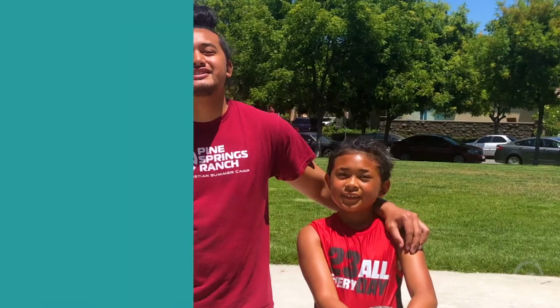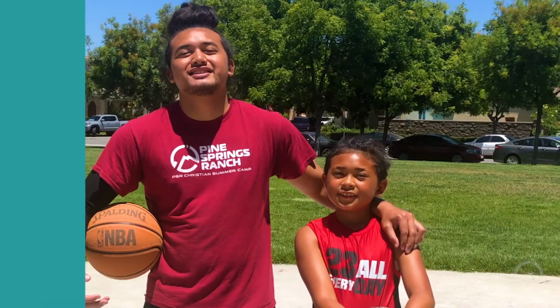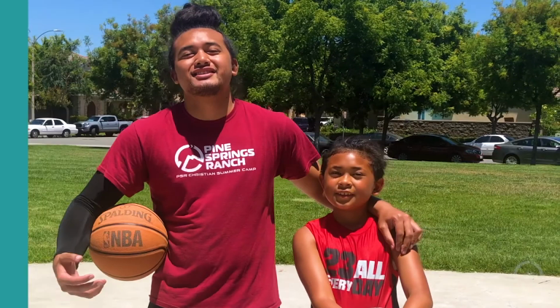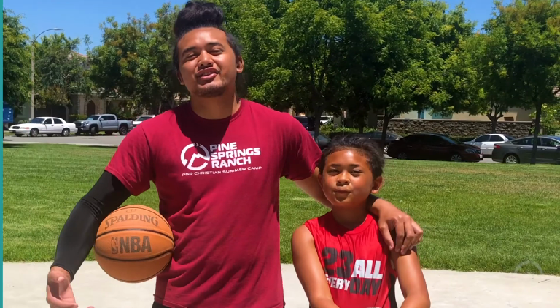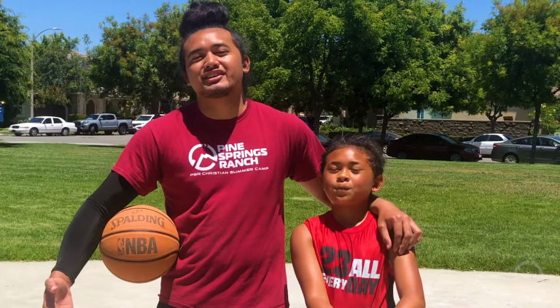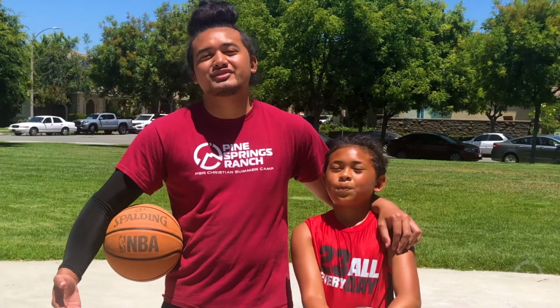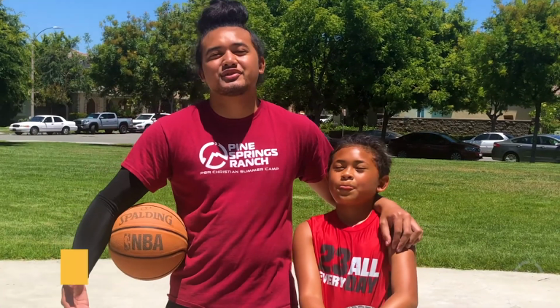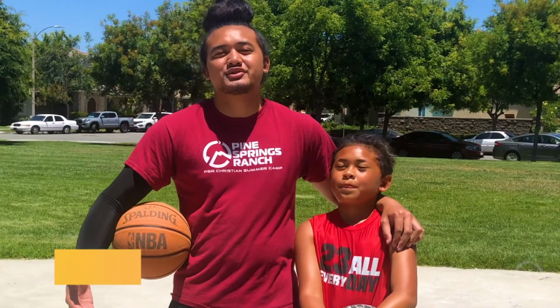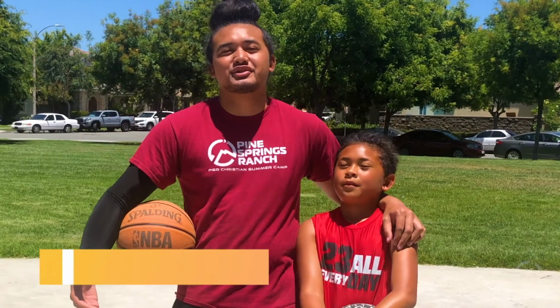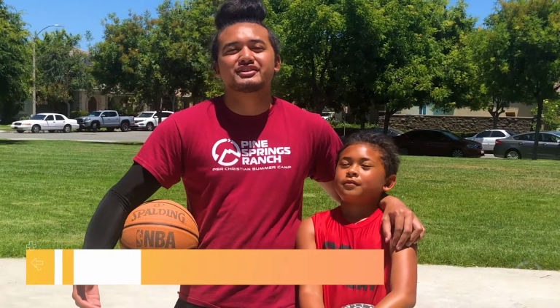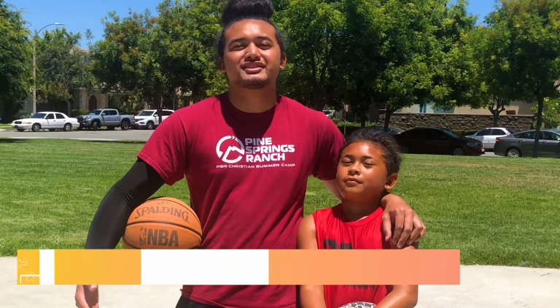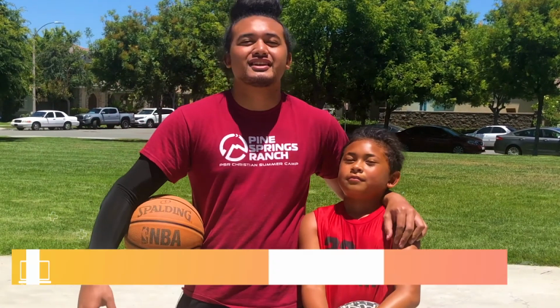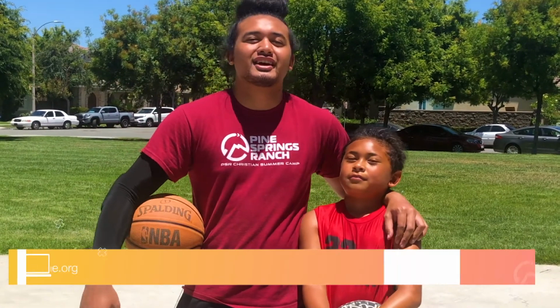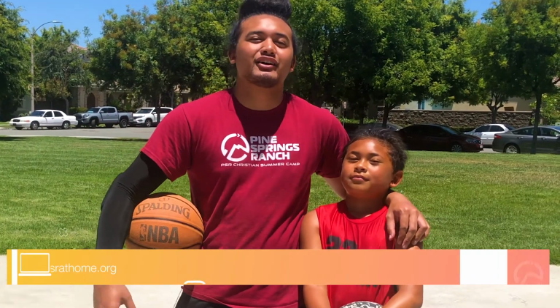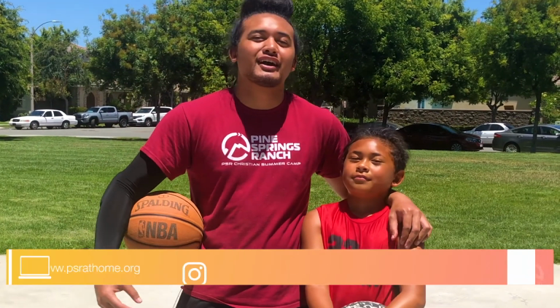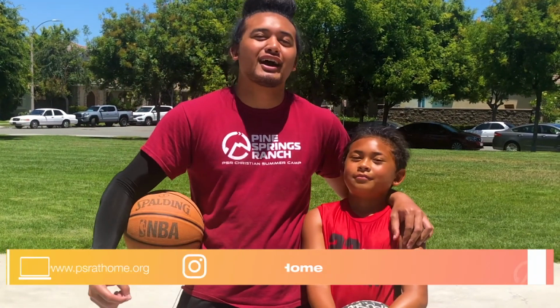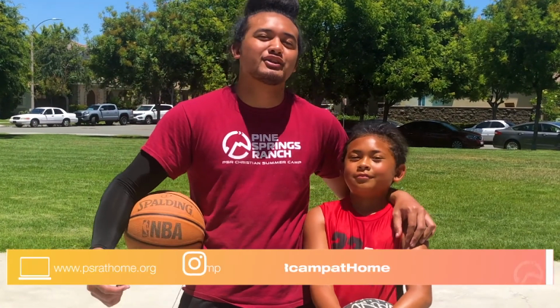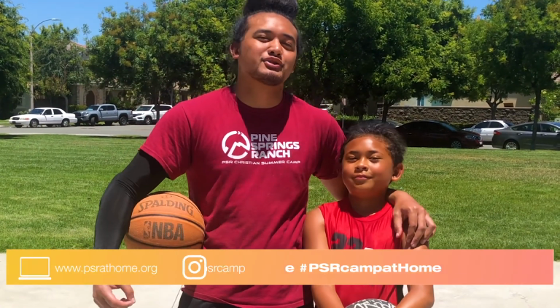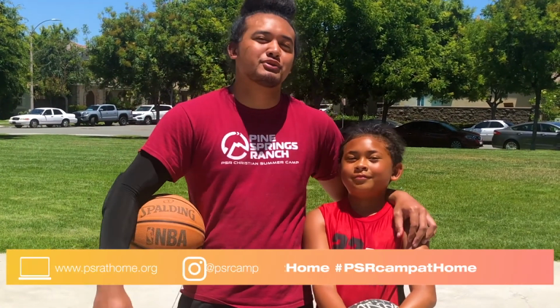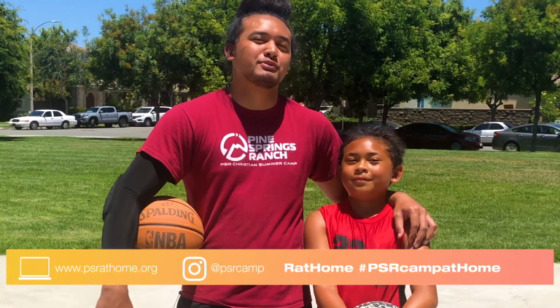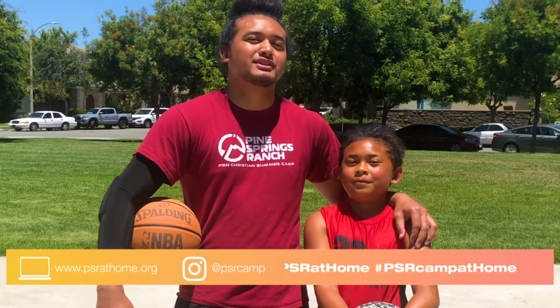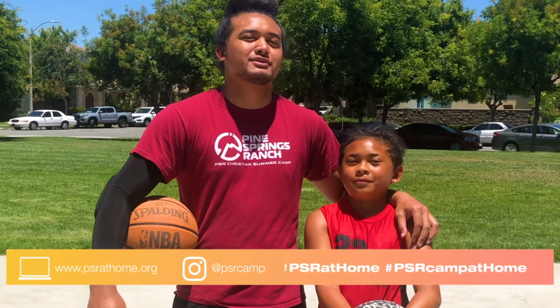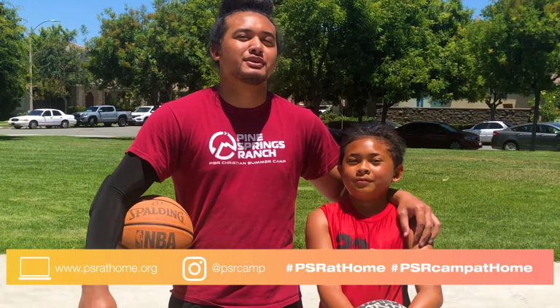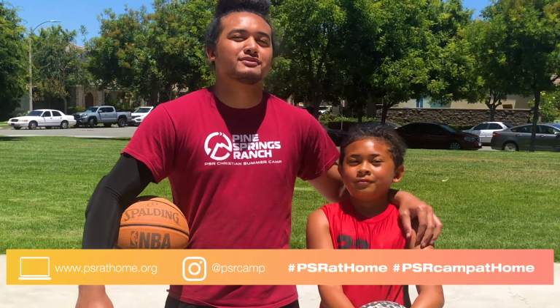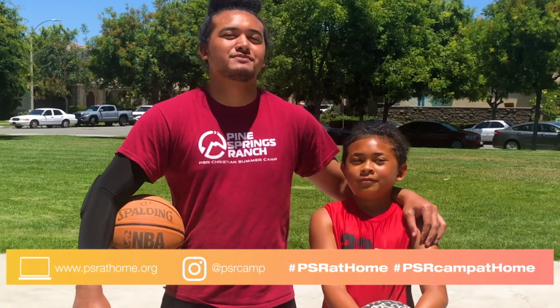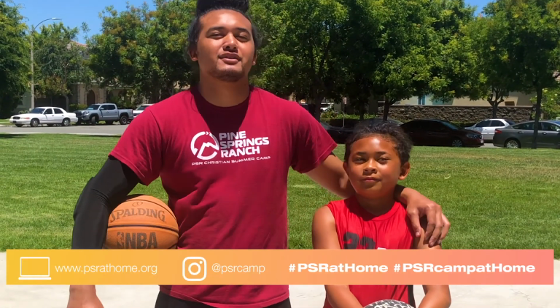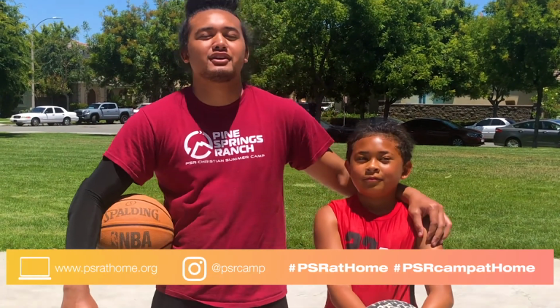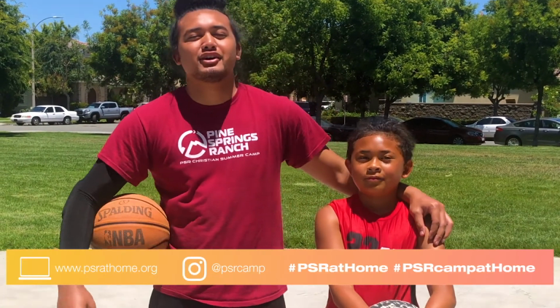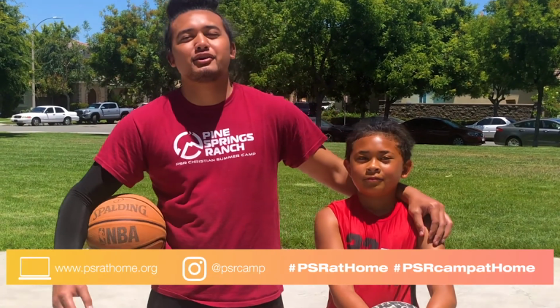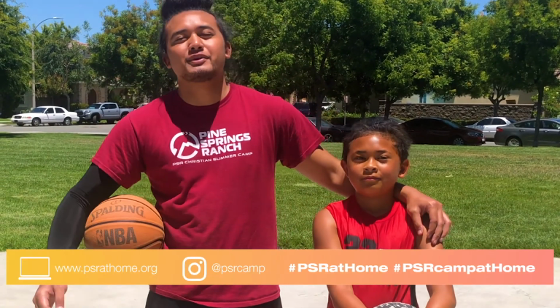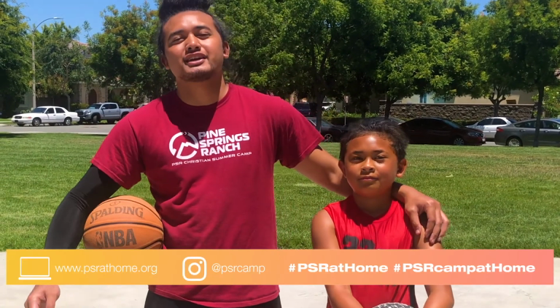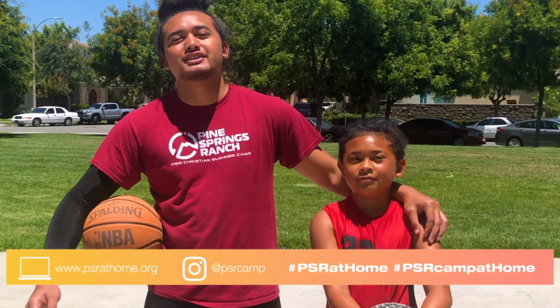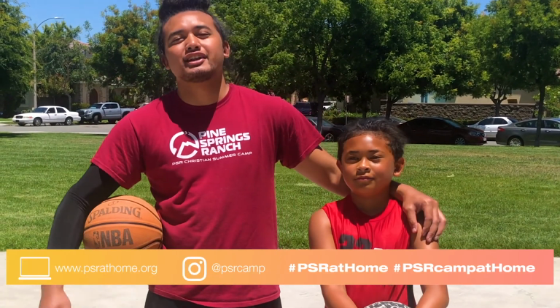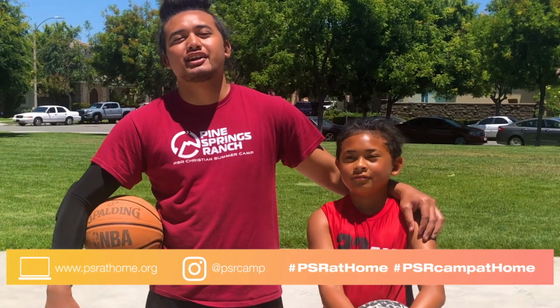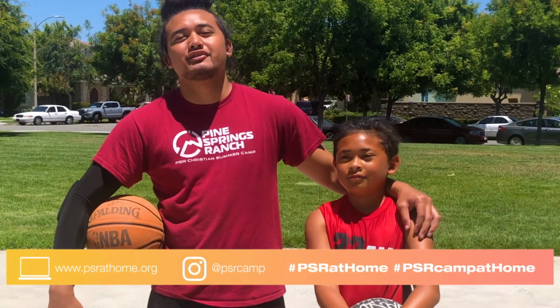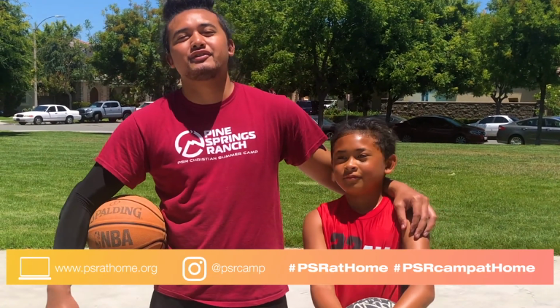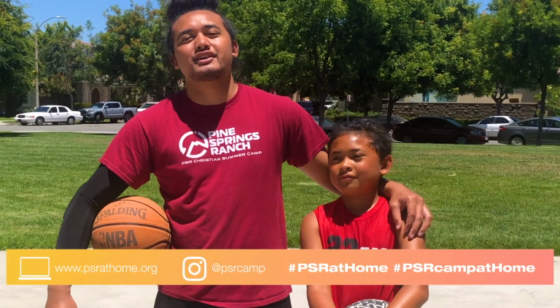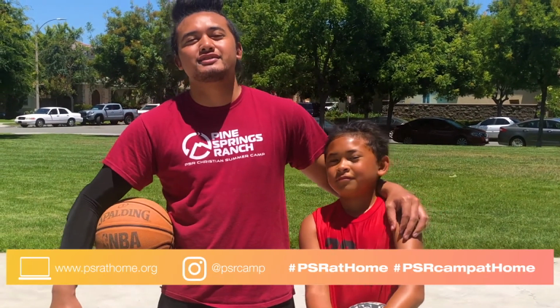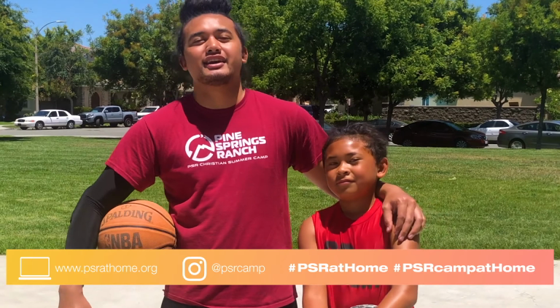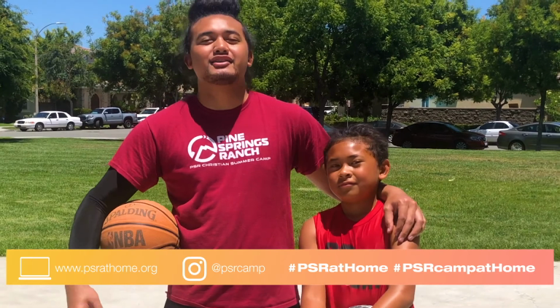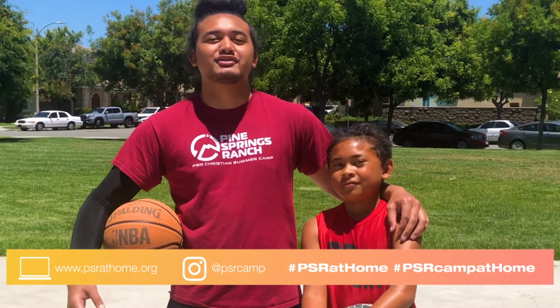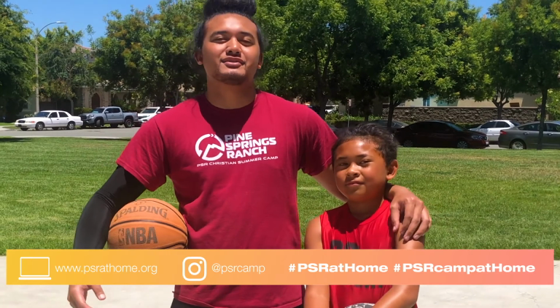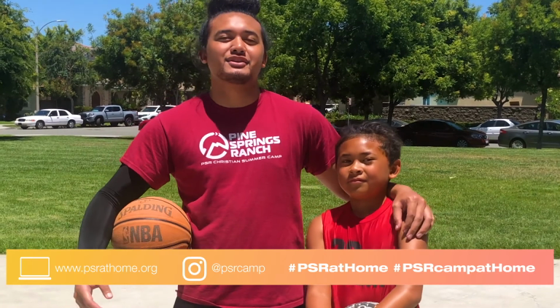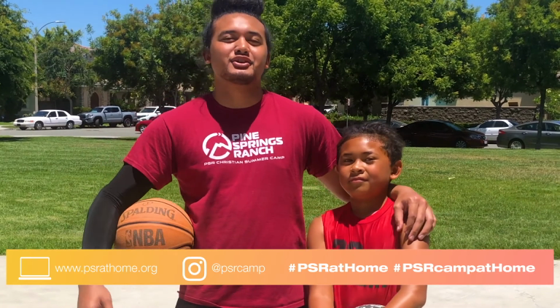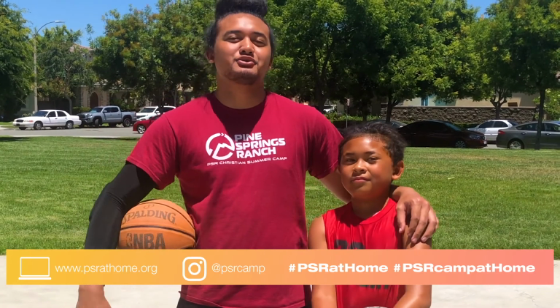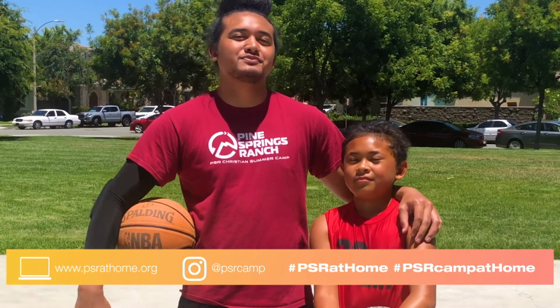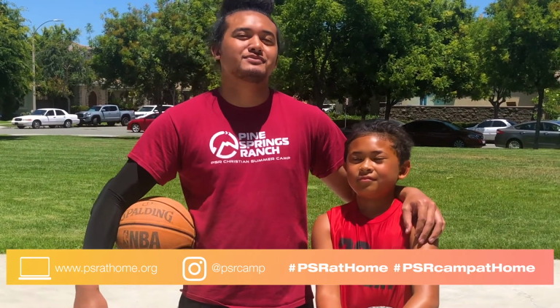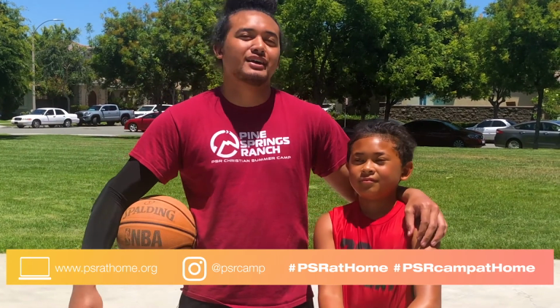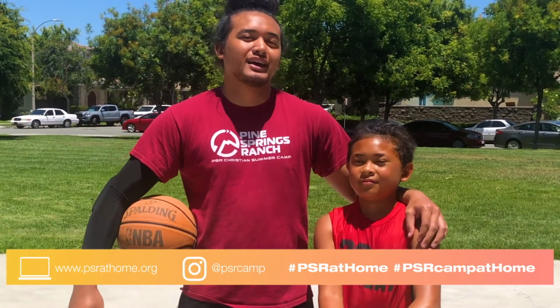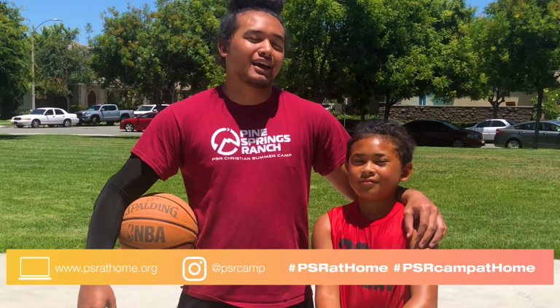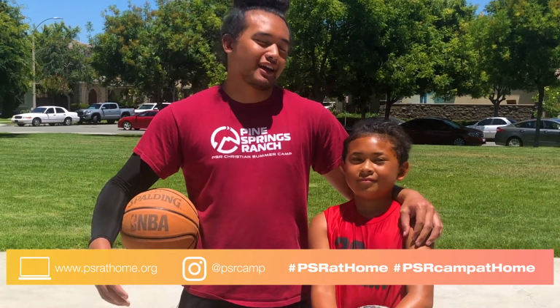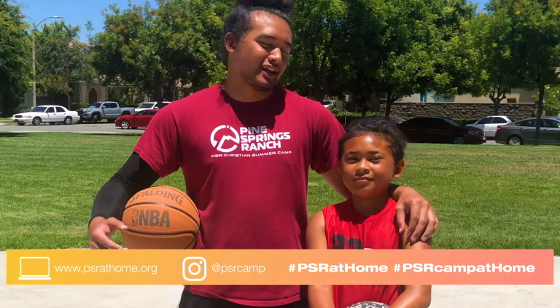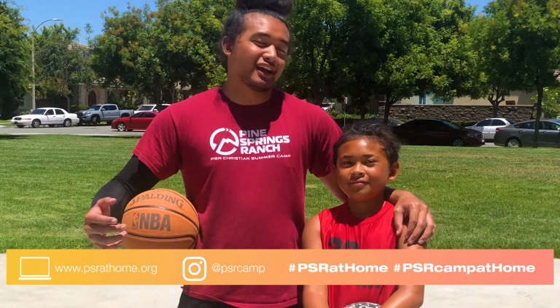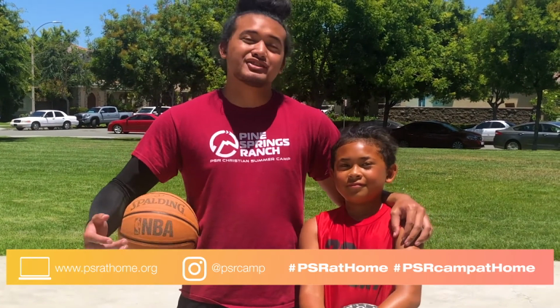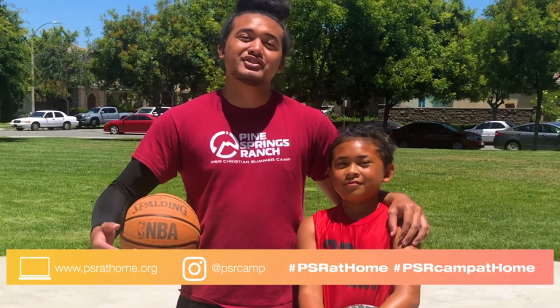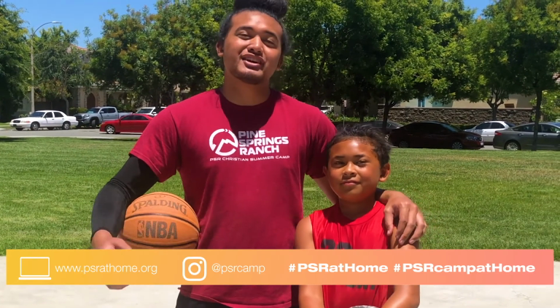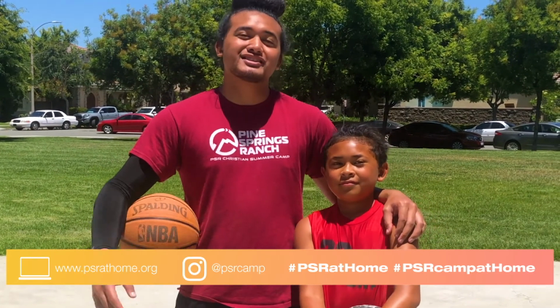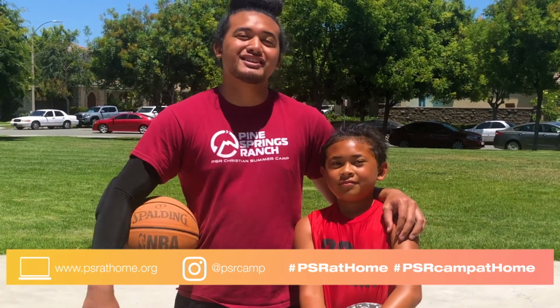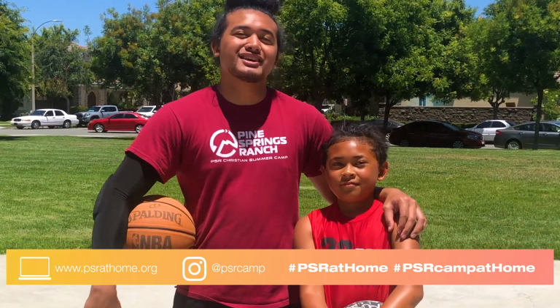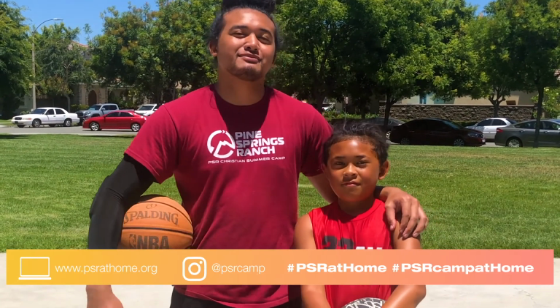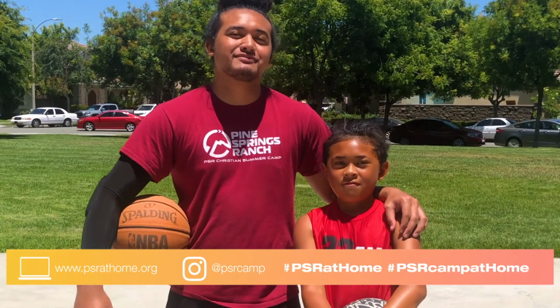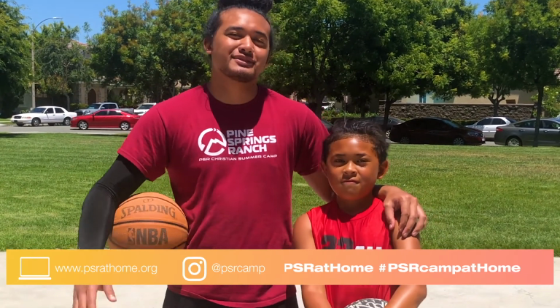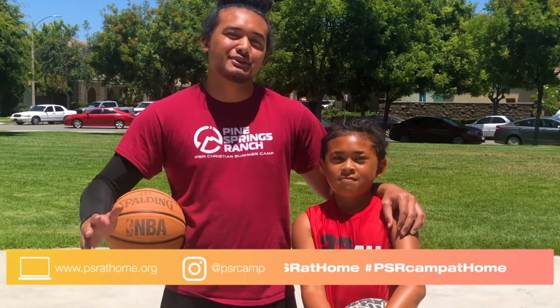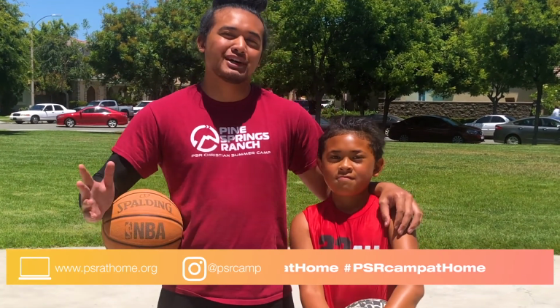Thank you guys for joining us today on how to dribble a basketball. Hope you guys had a lot of fun and learned something new. I'll see you guys next time. Bye!